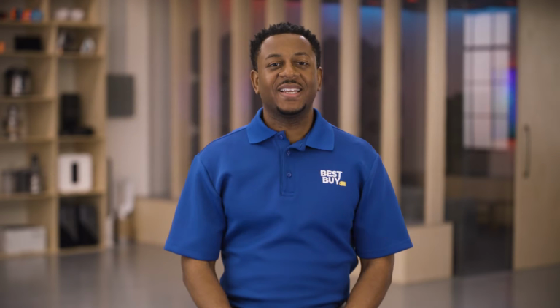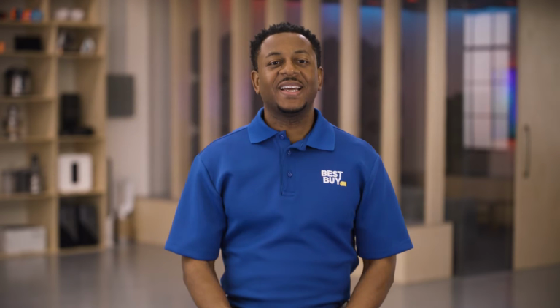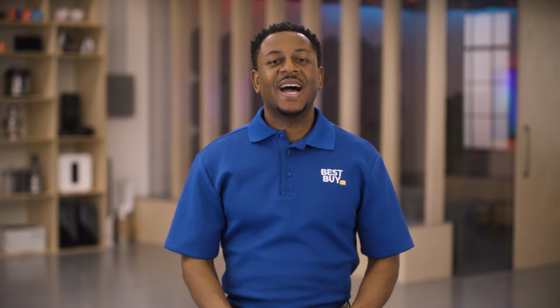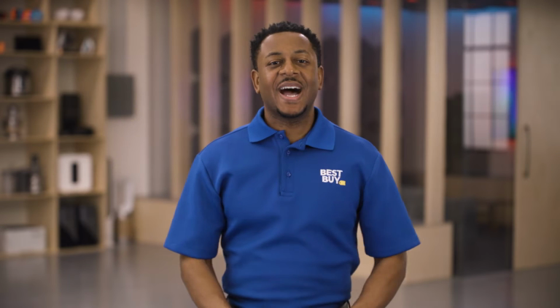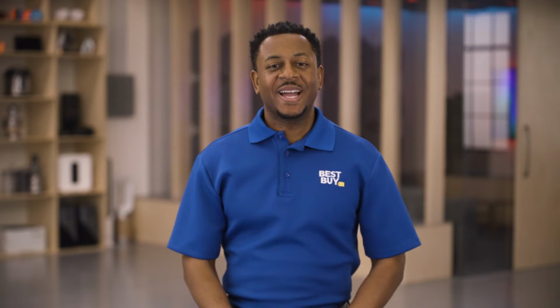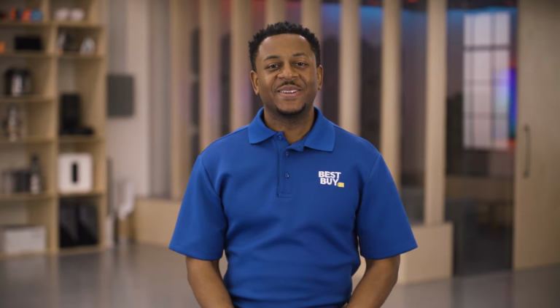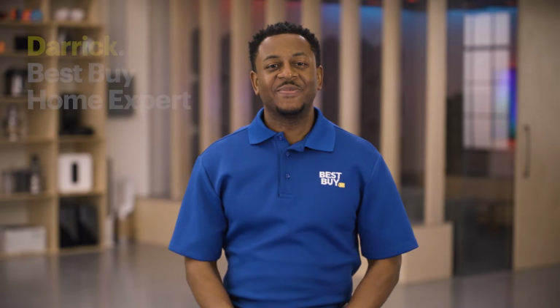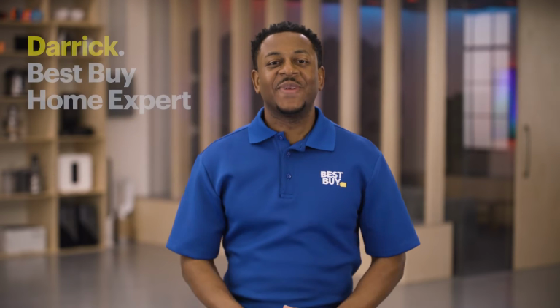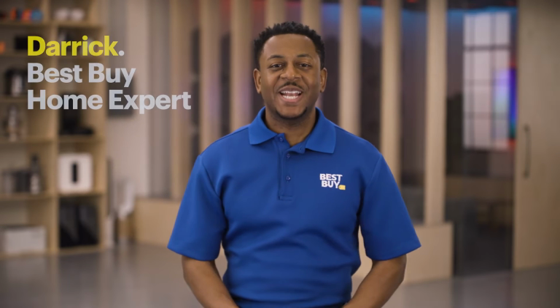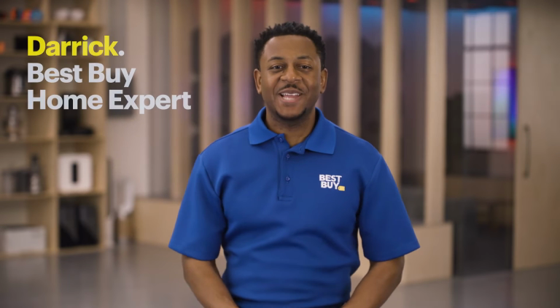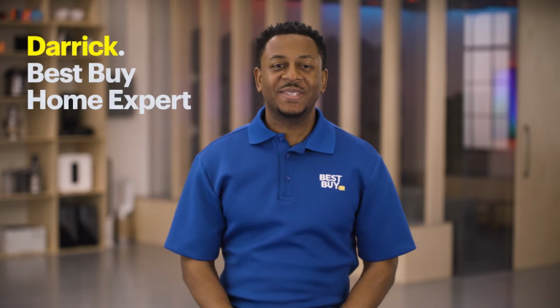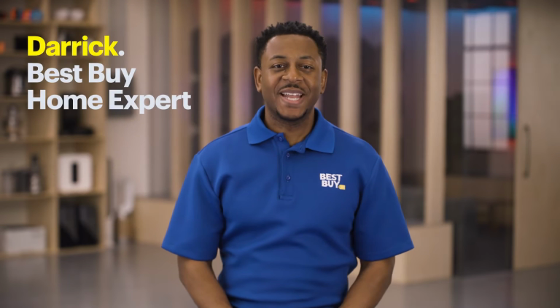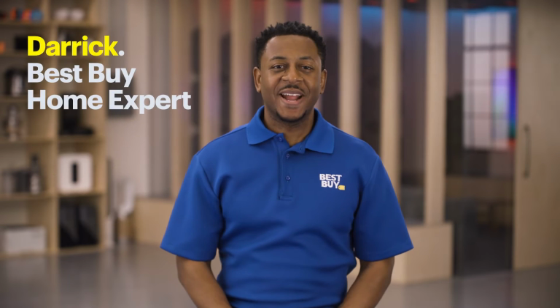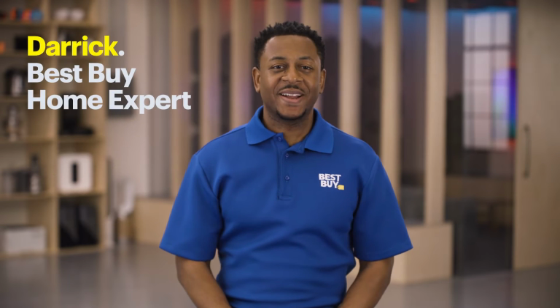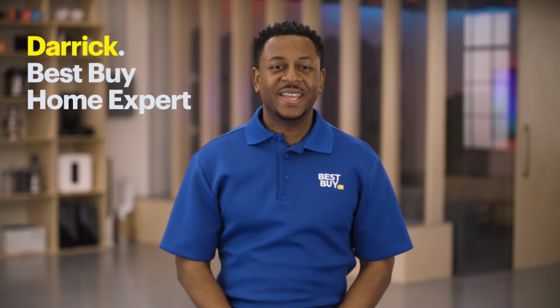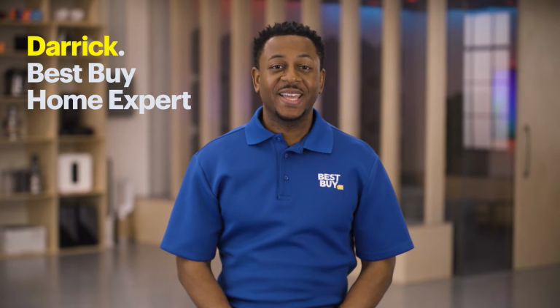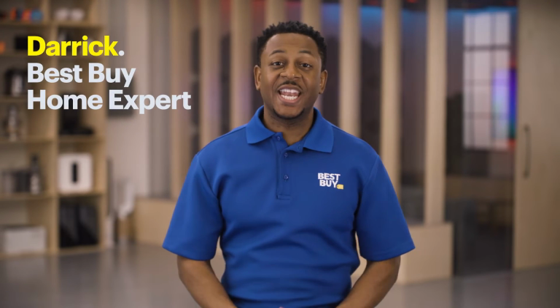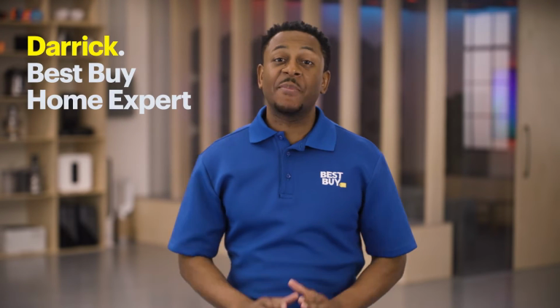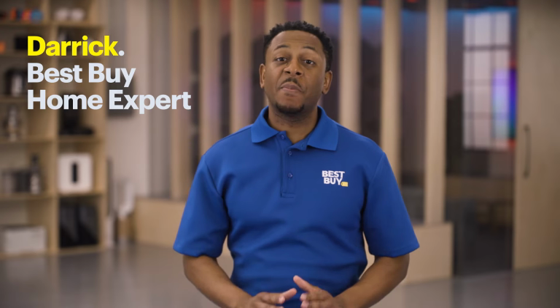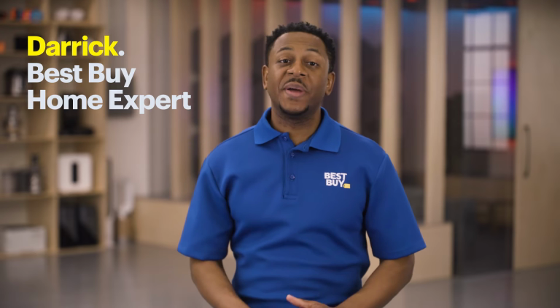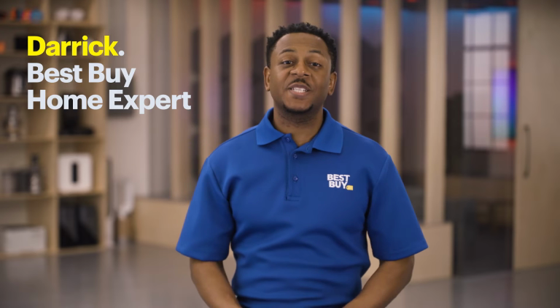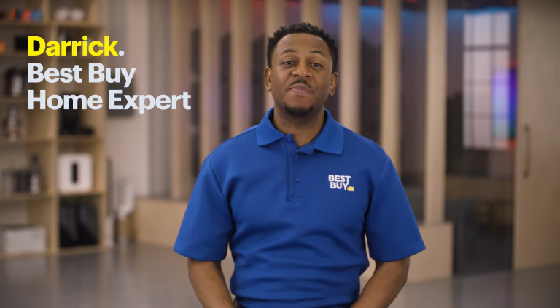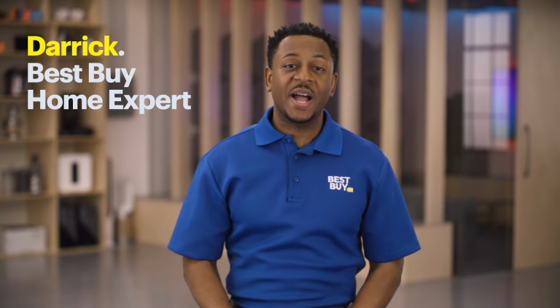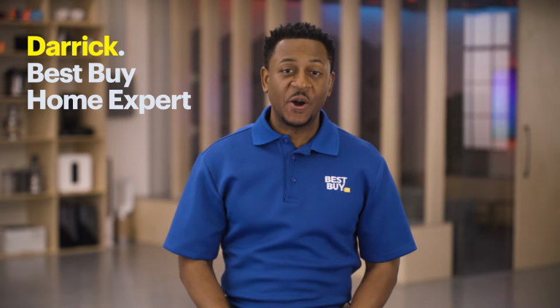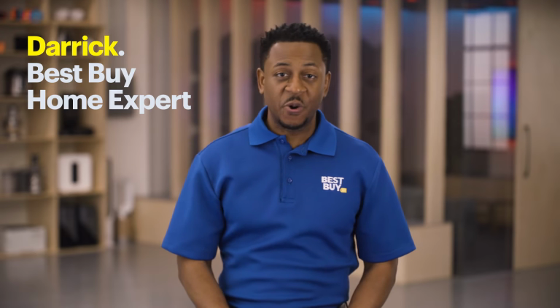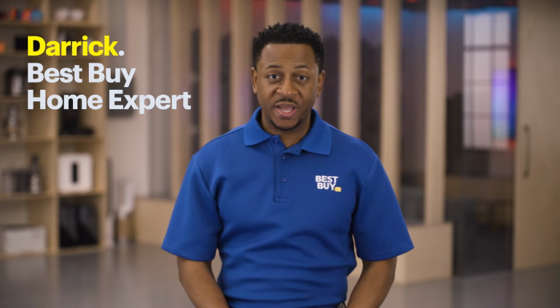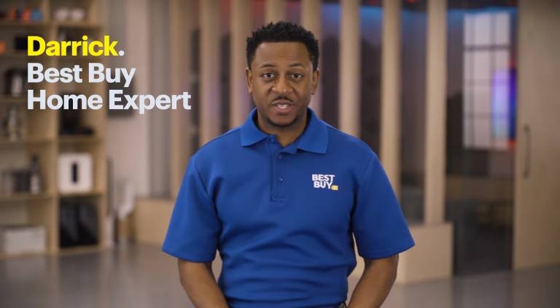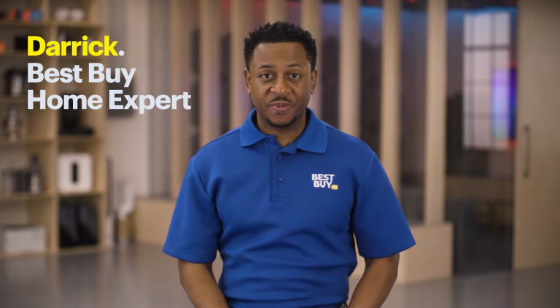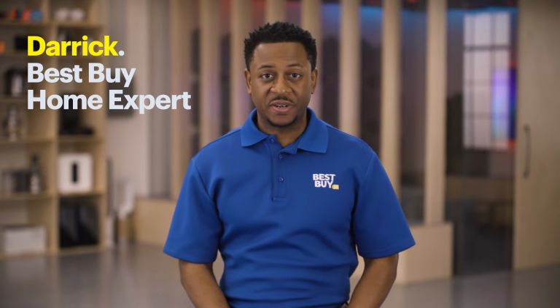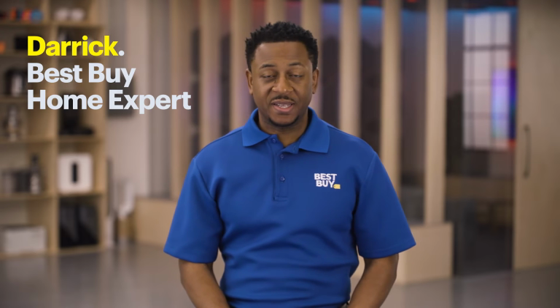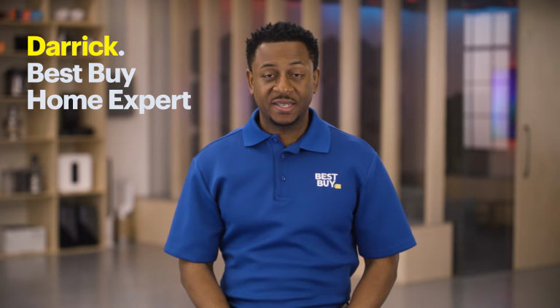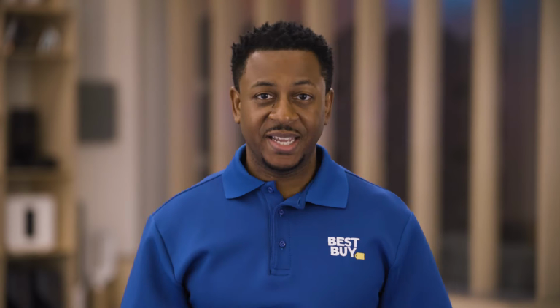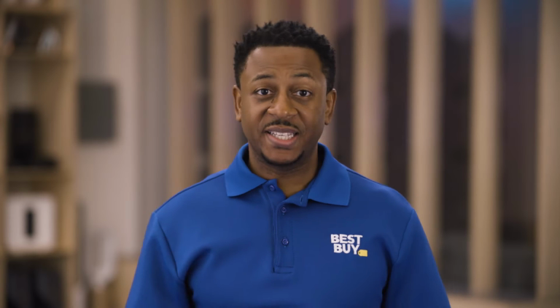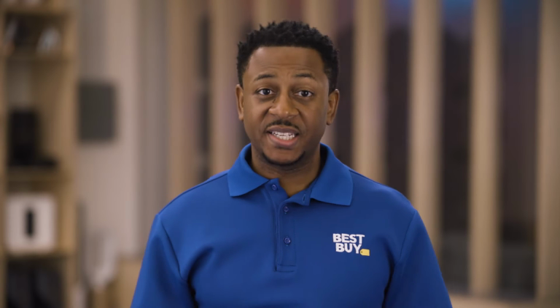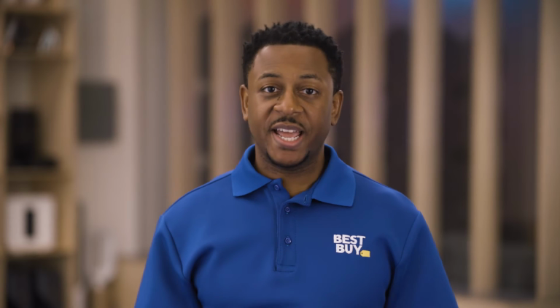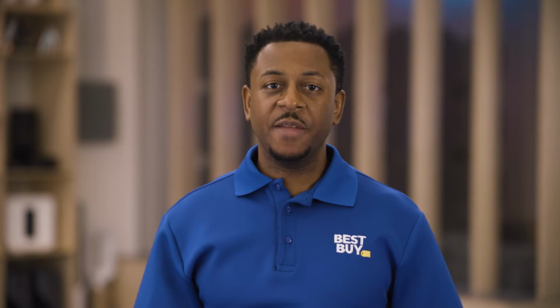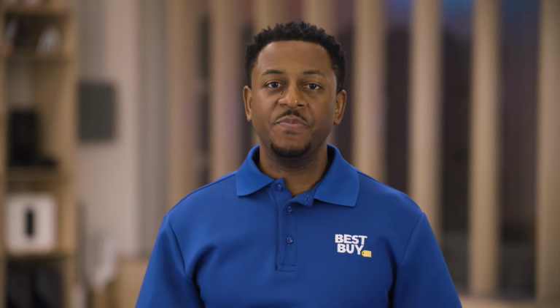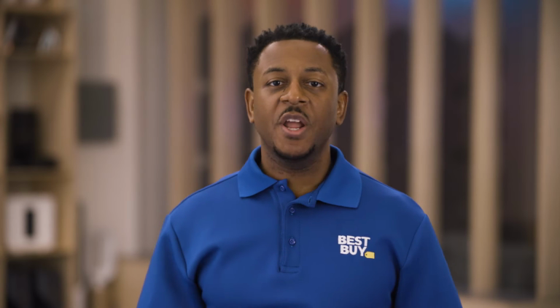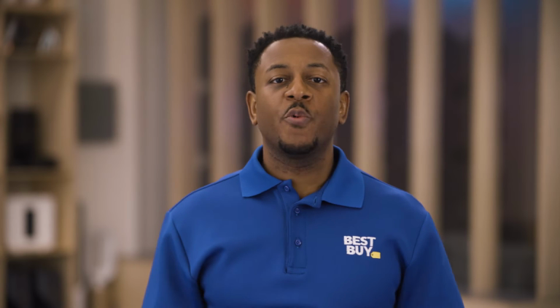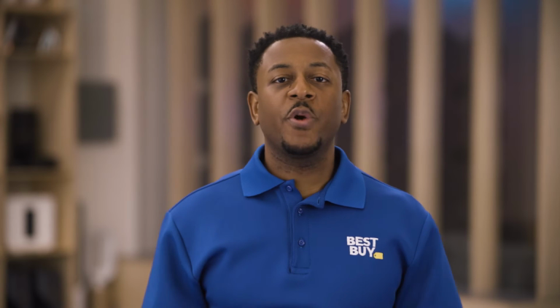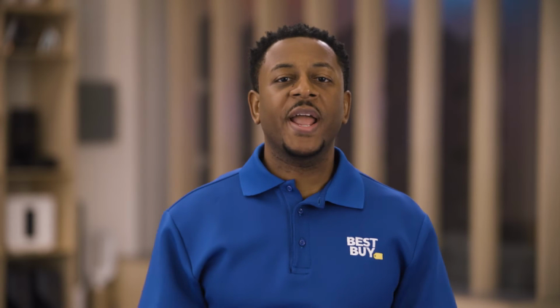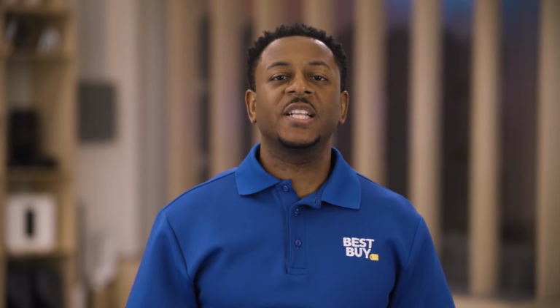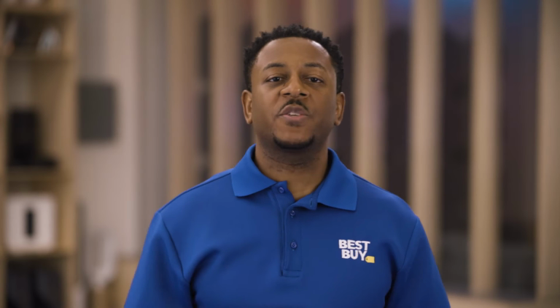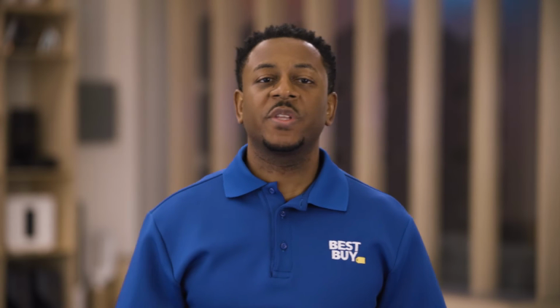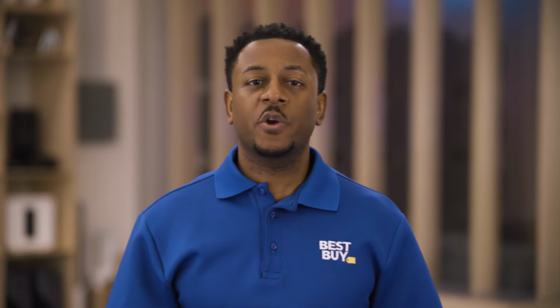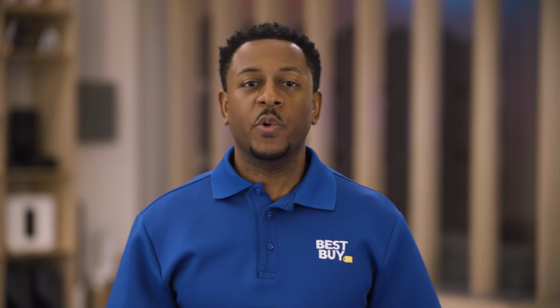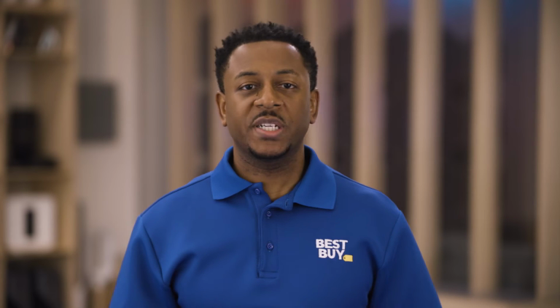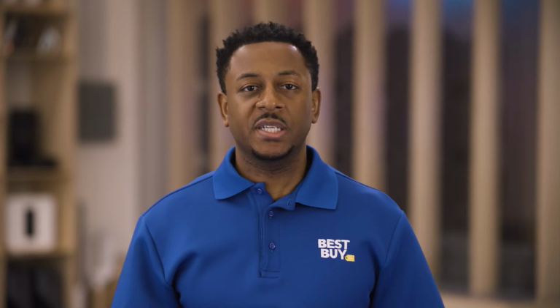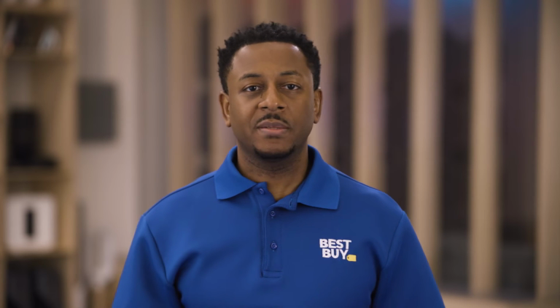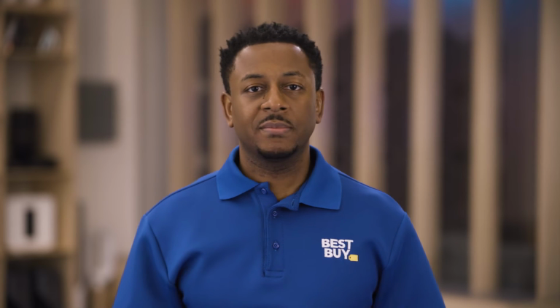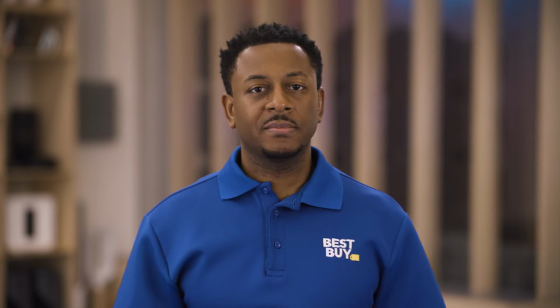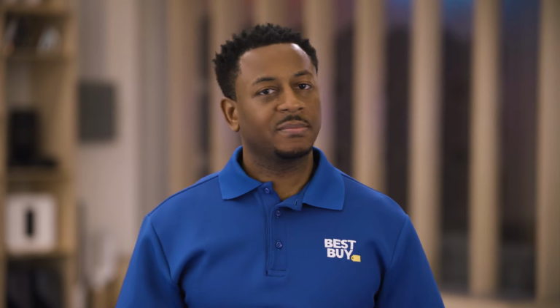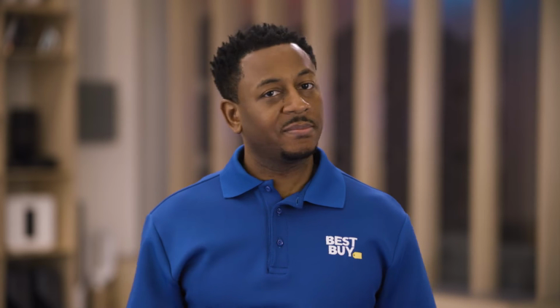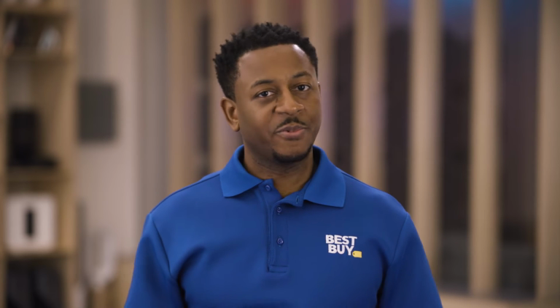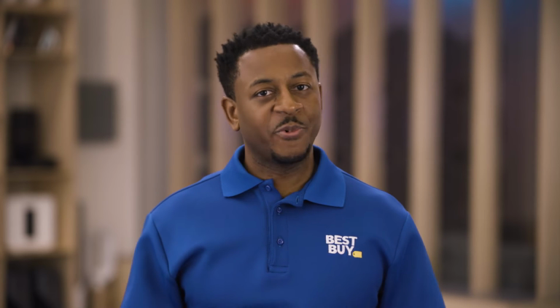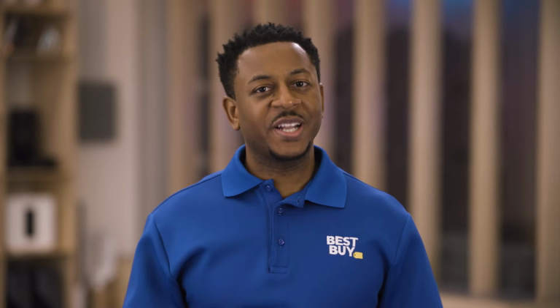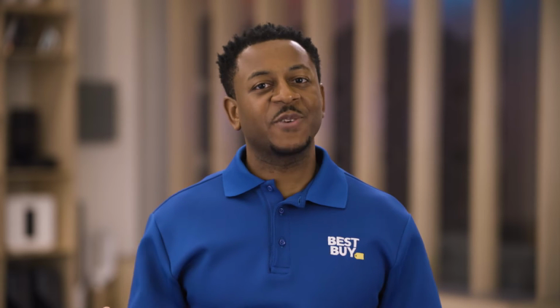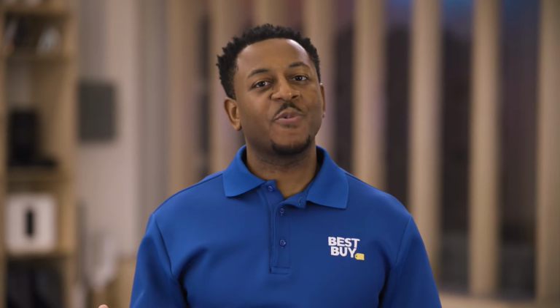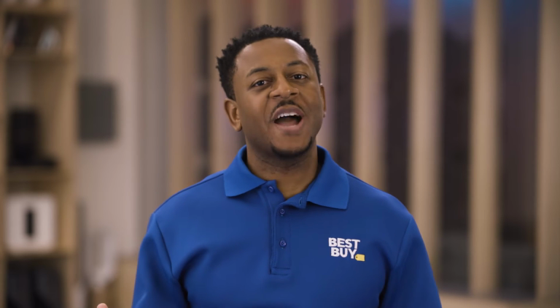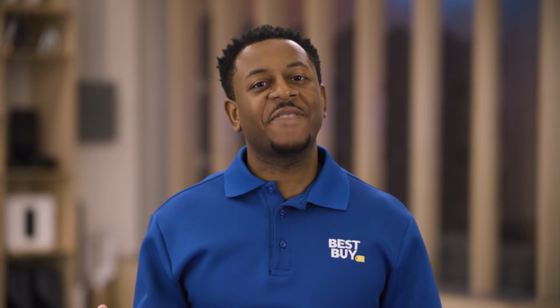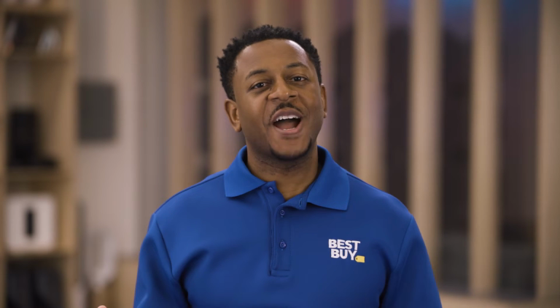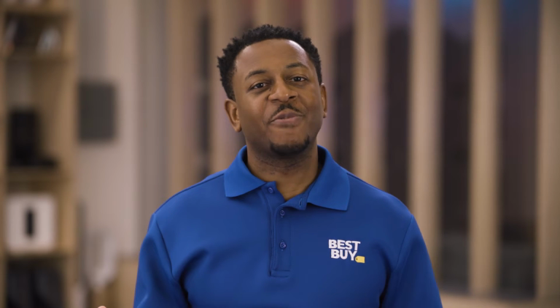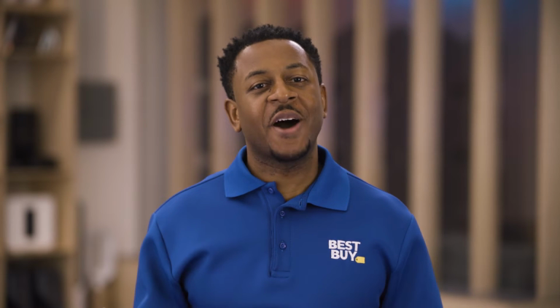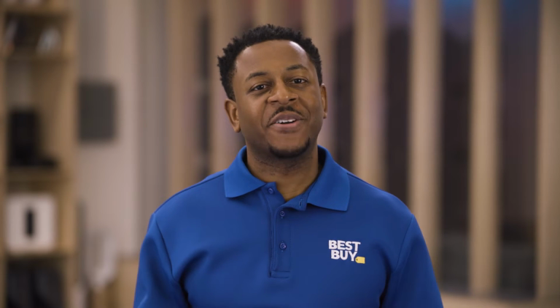Hi, my name is Derek, and I'm a Best Buy Home expert. Today we're answering the question: what is a Wi-Fi router?